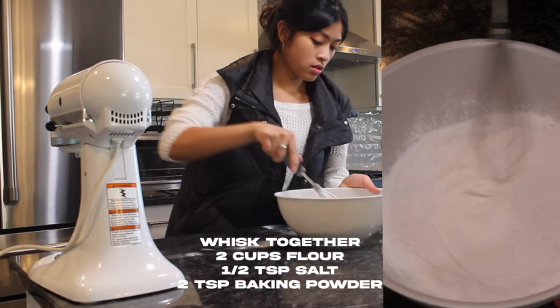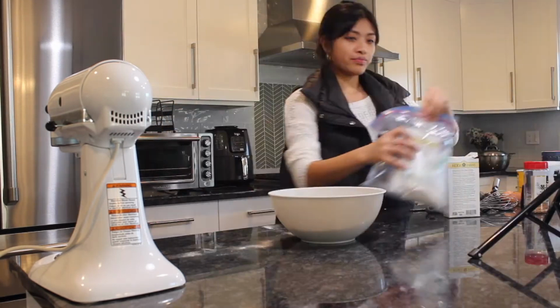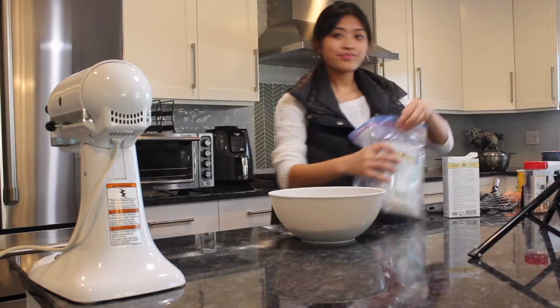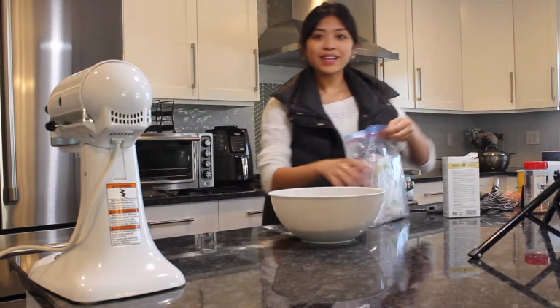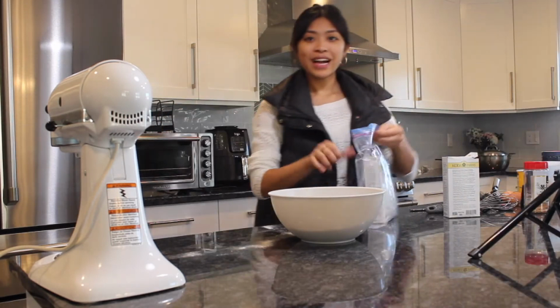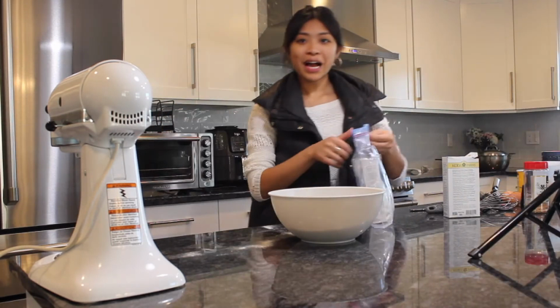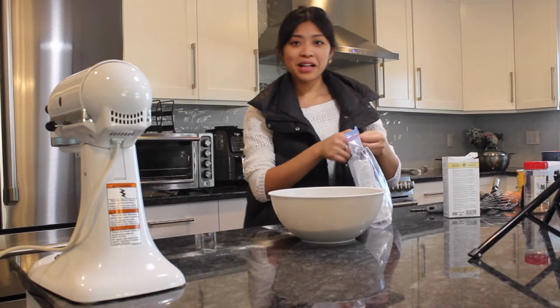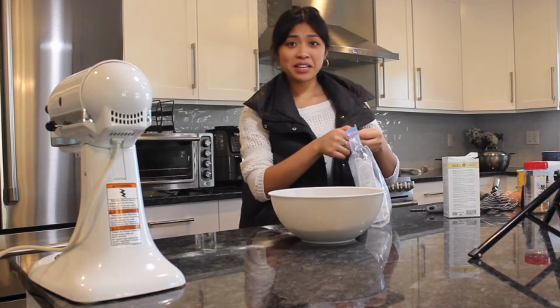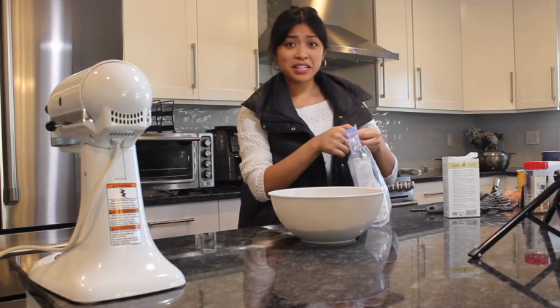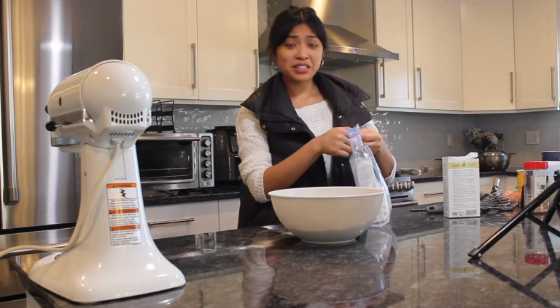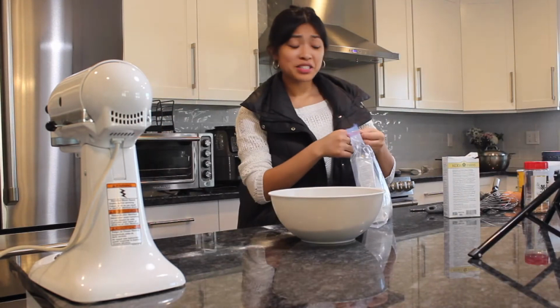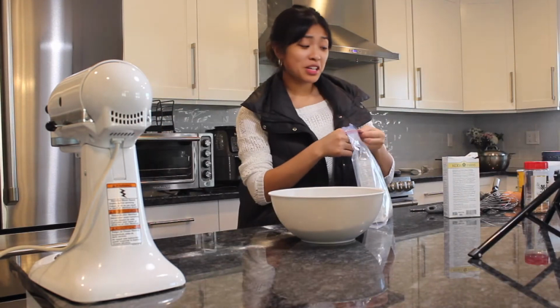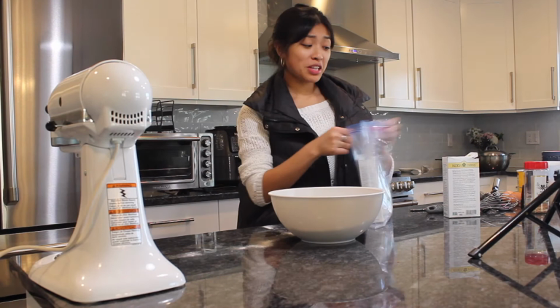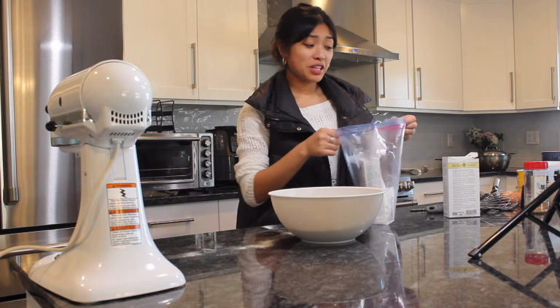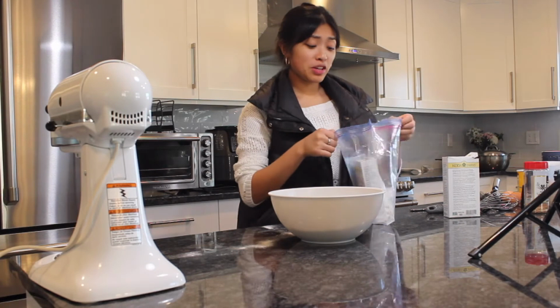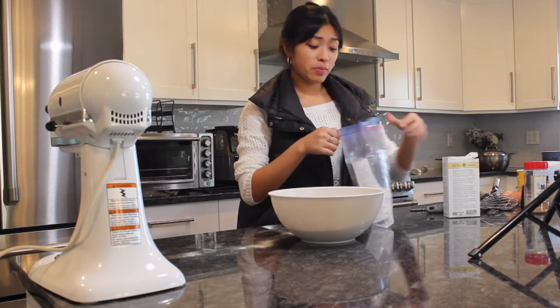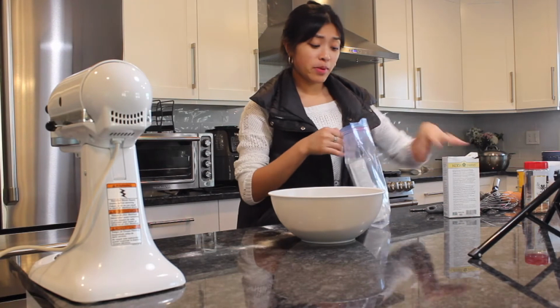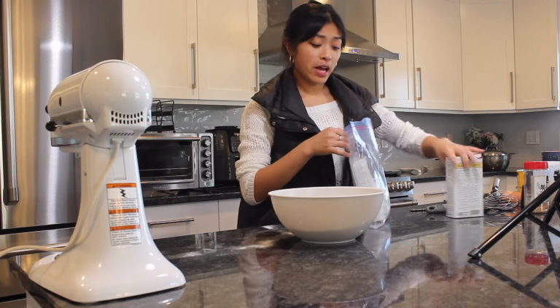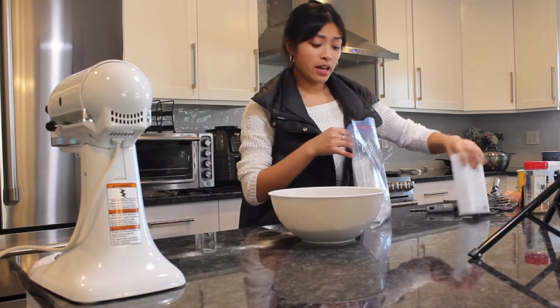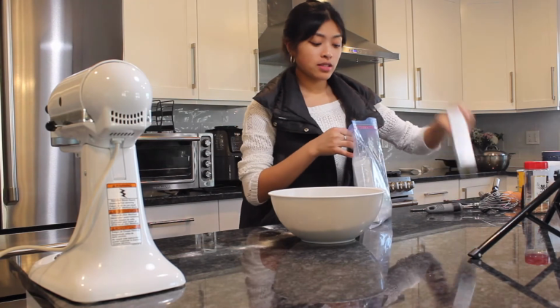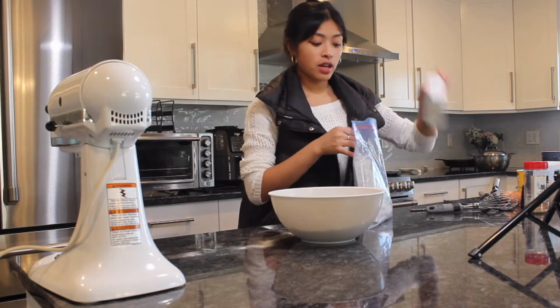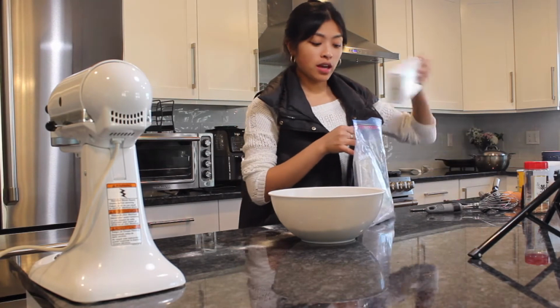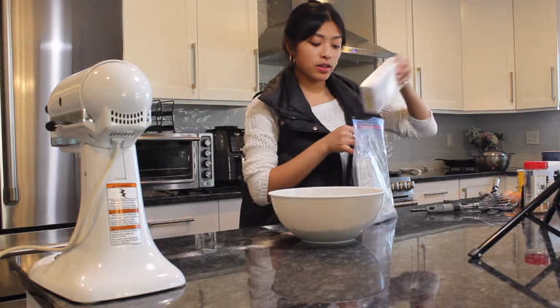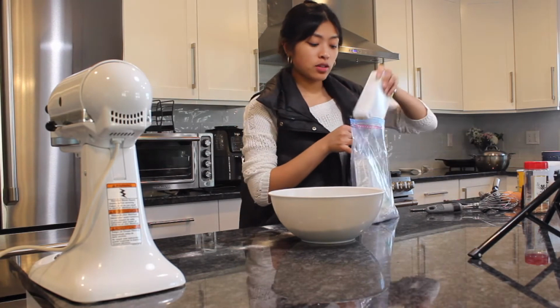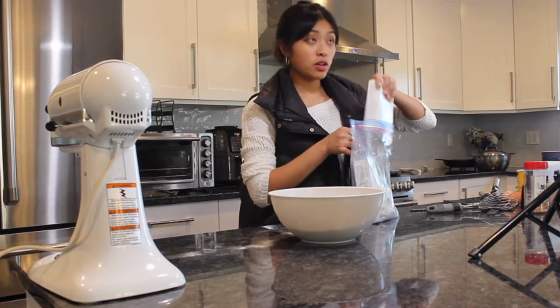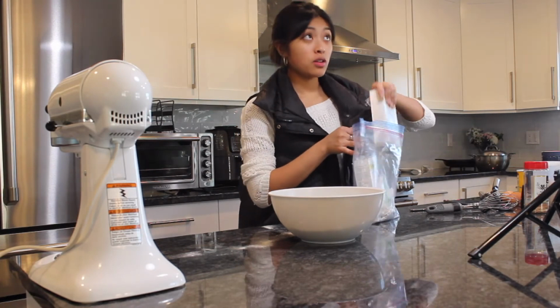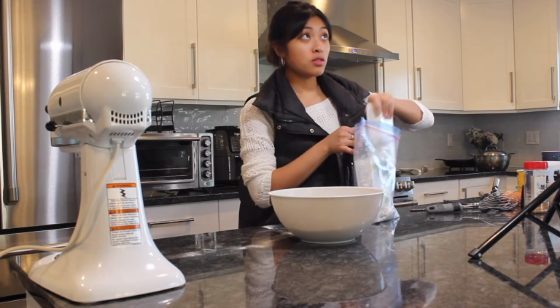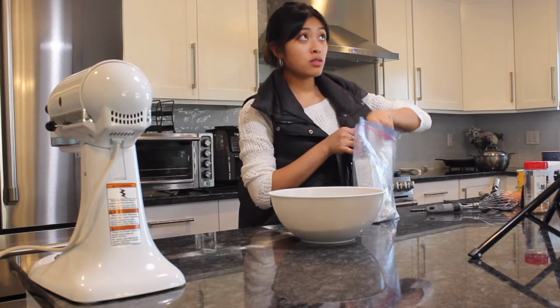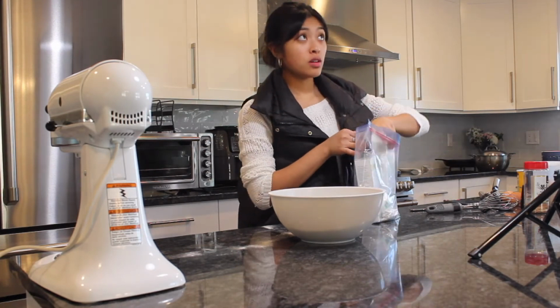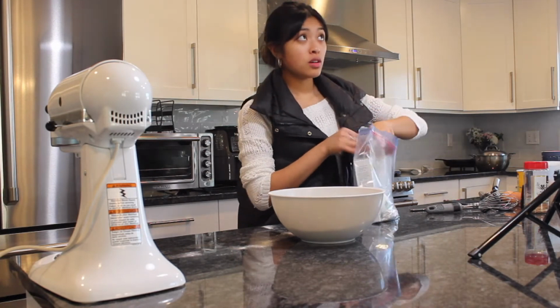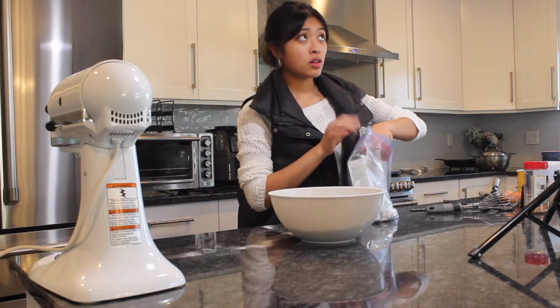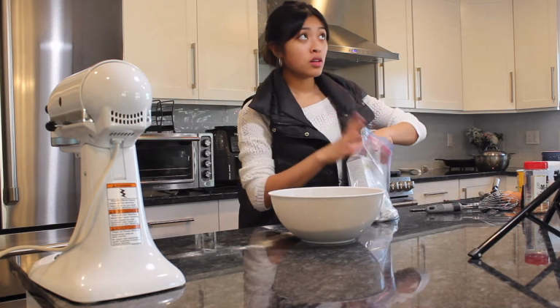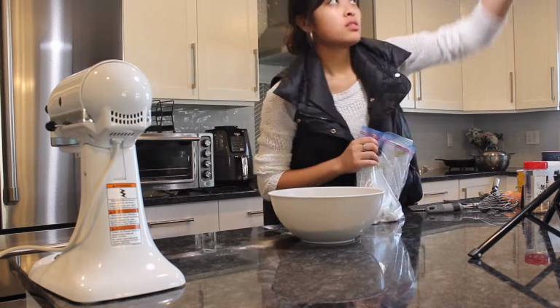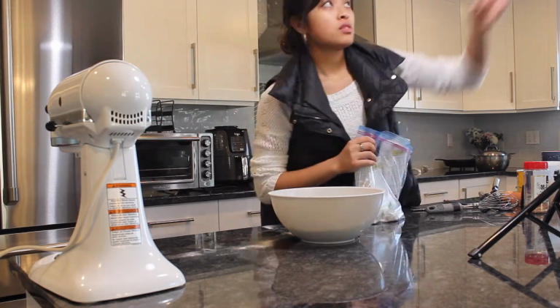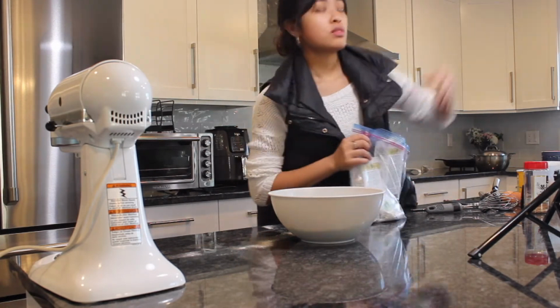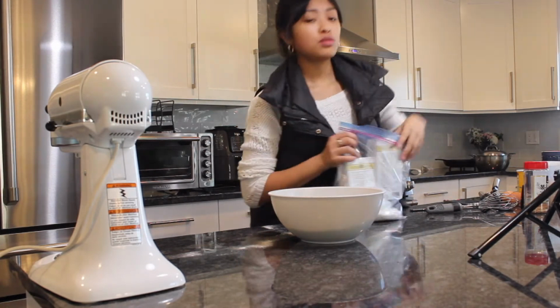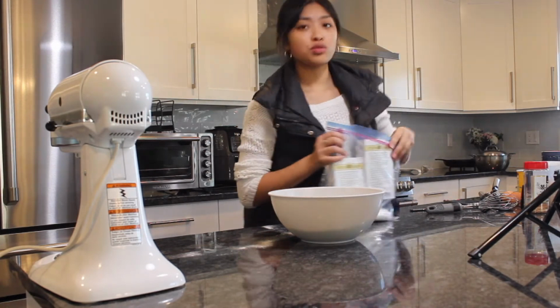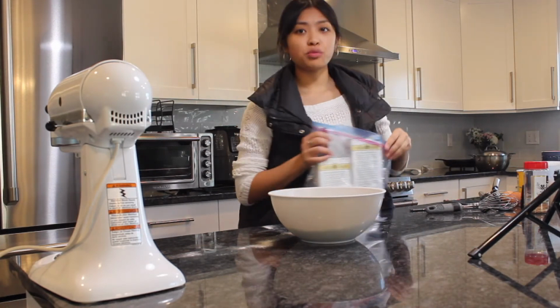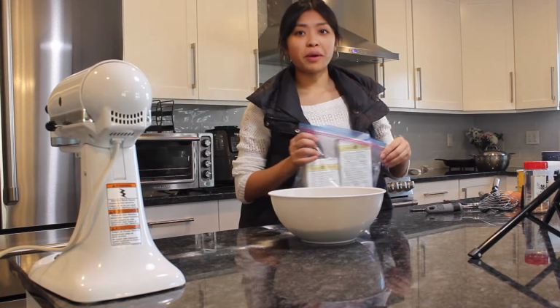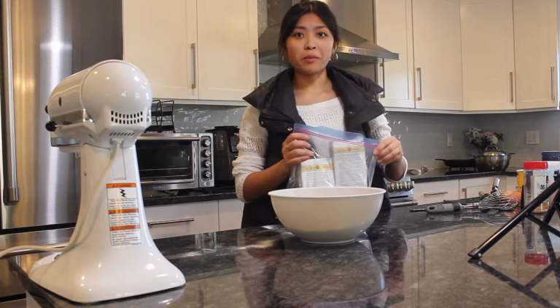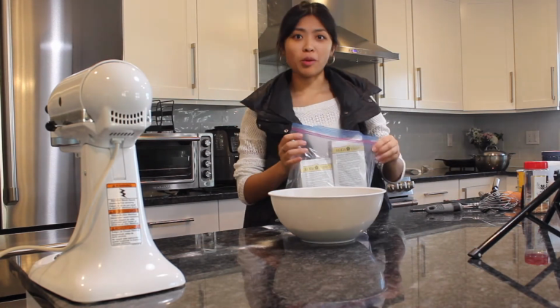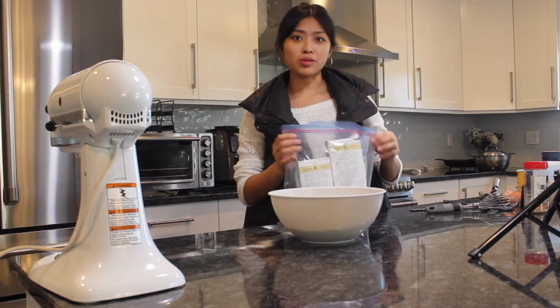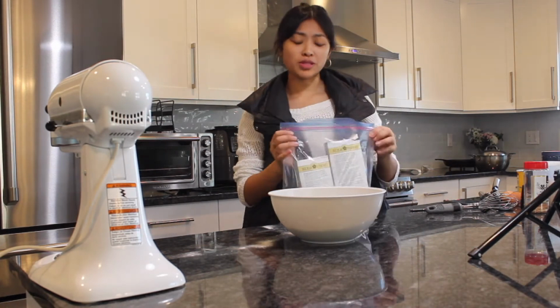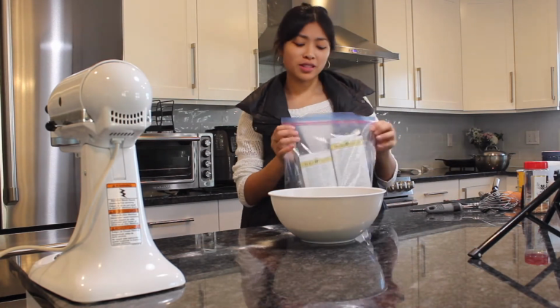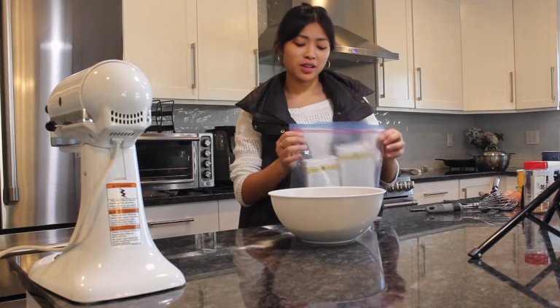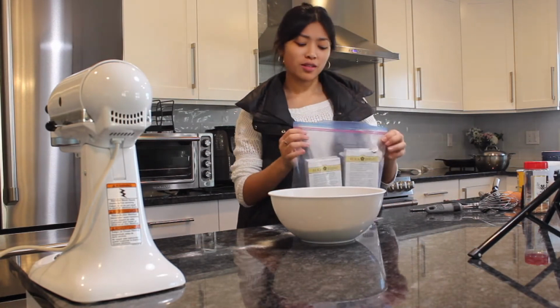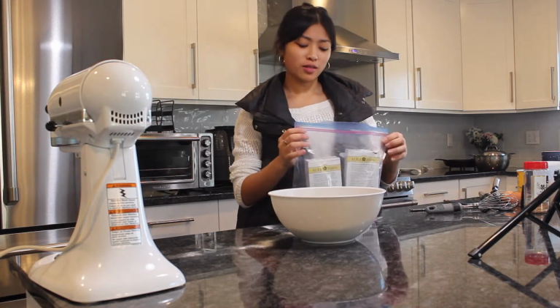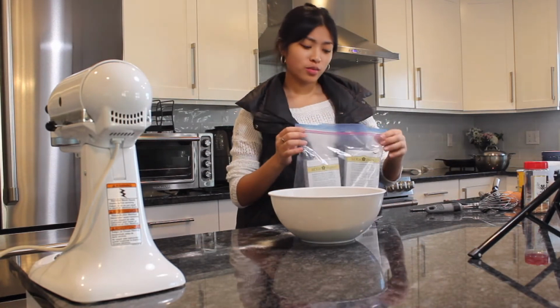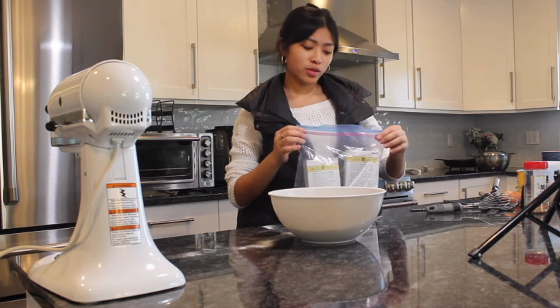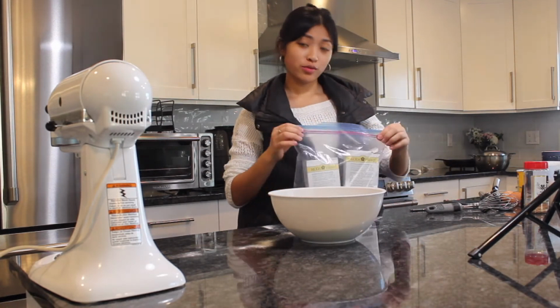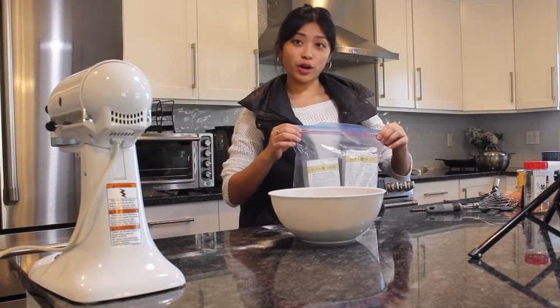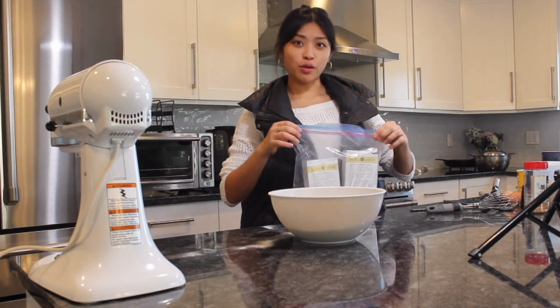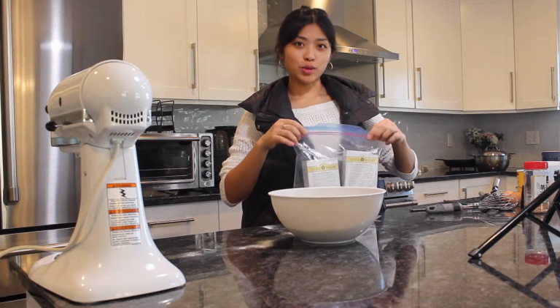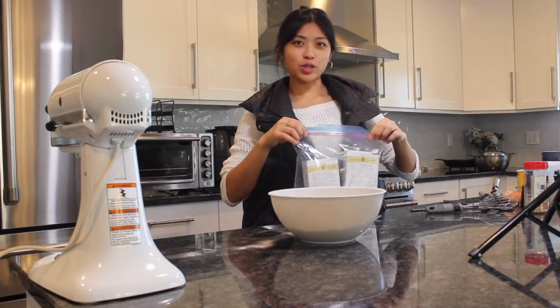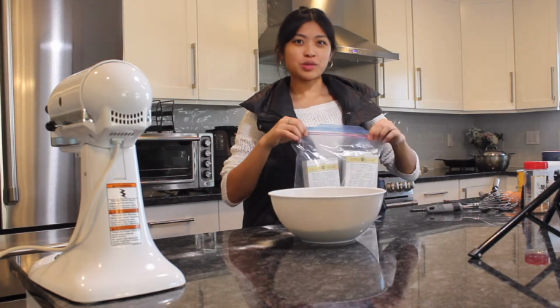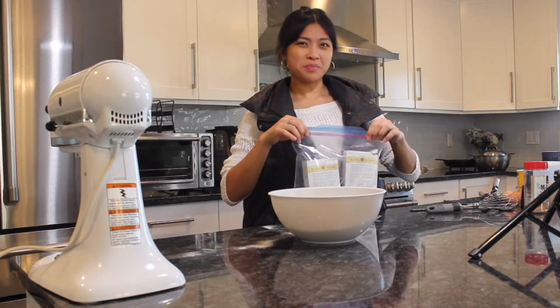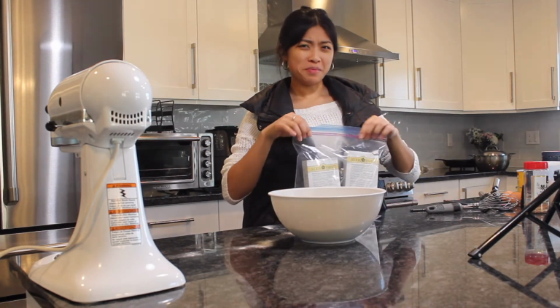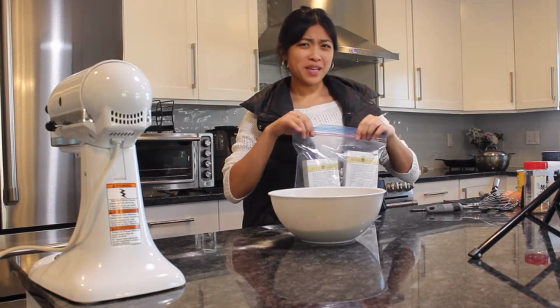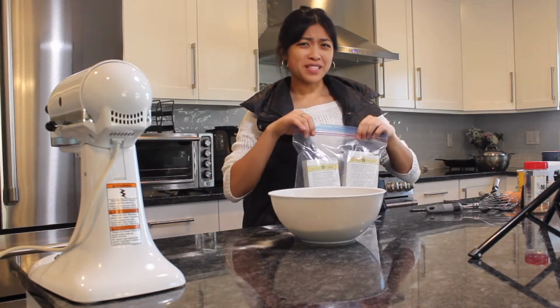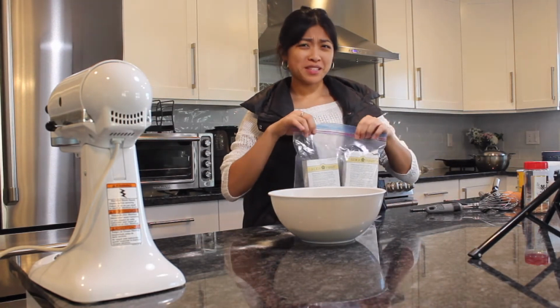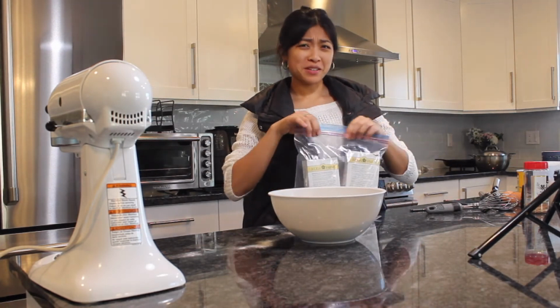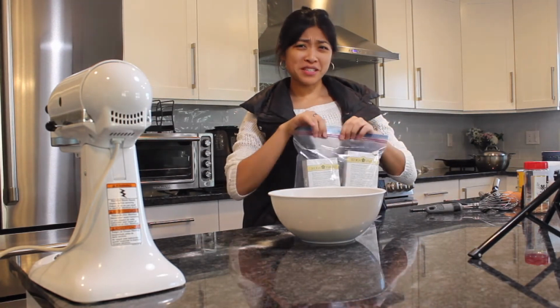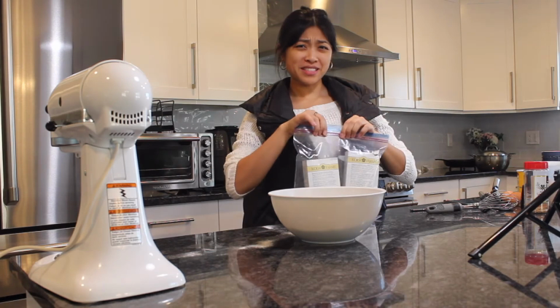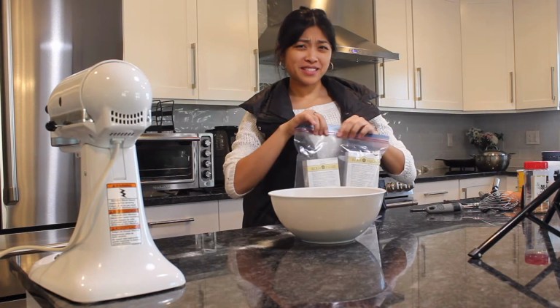I like to clean up as I go so my mom doesn't yell at me for how much mess there is.